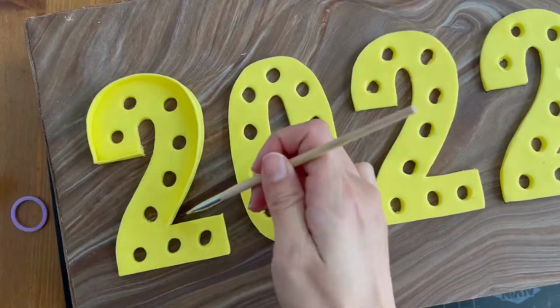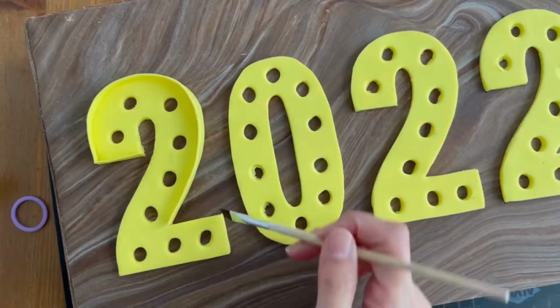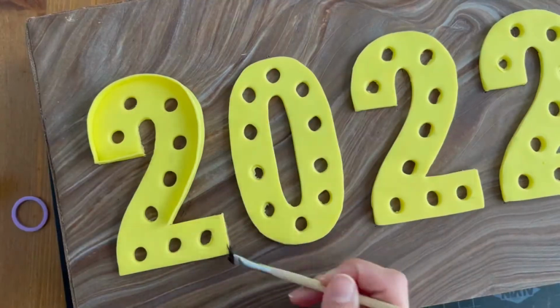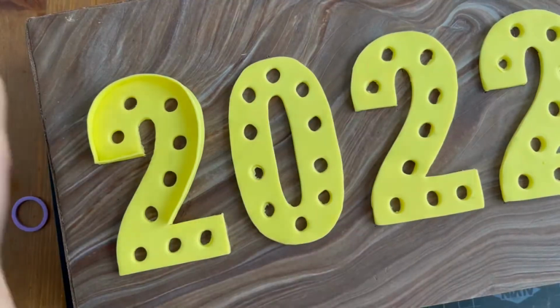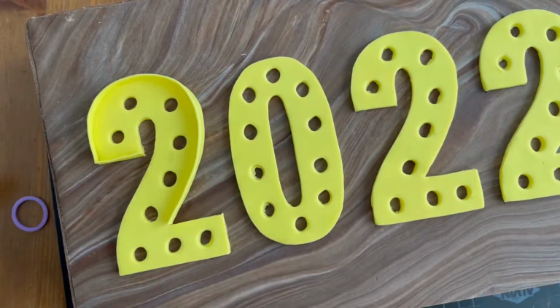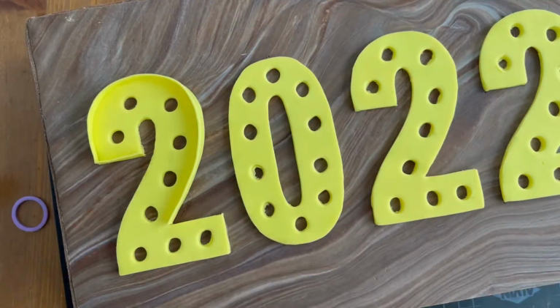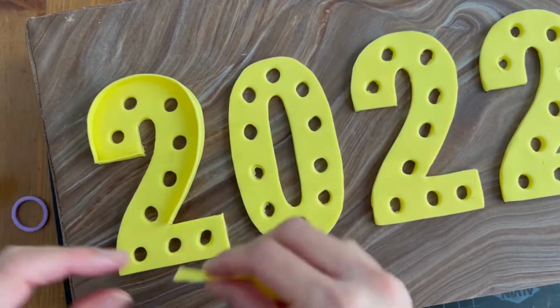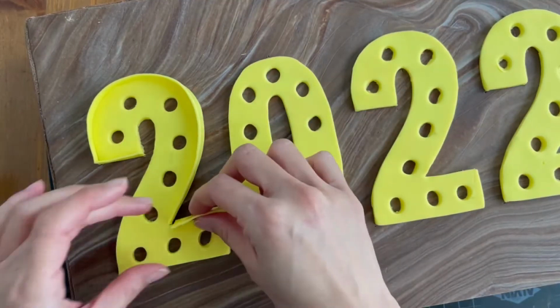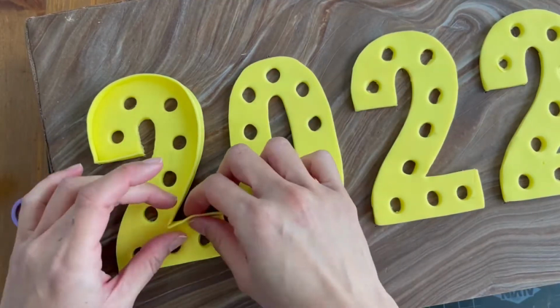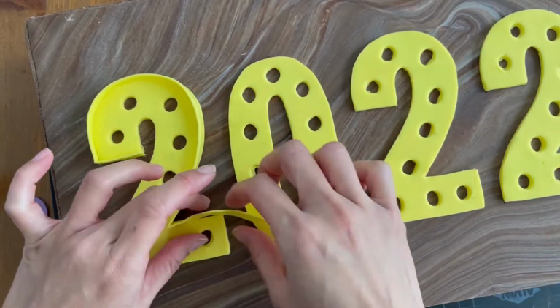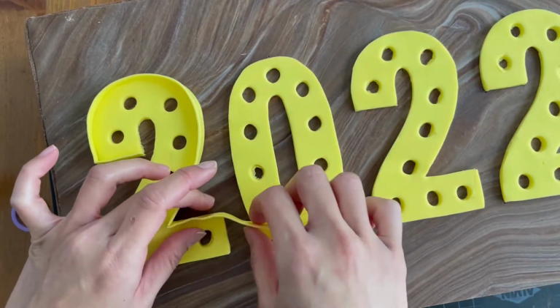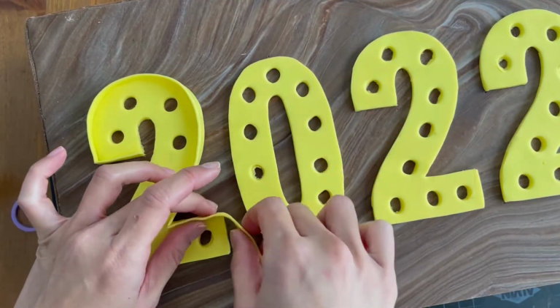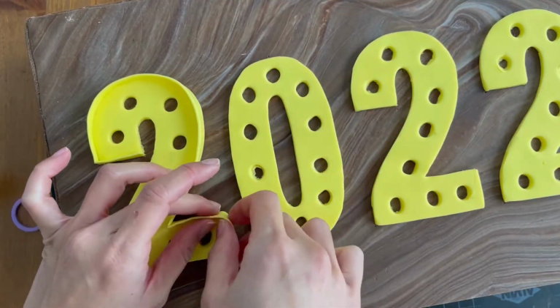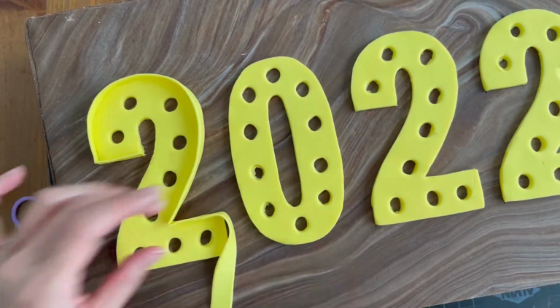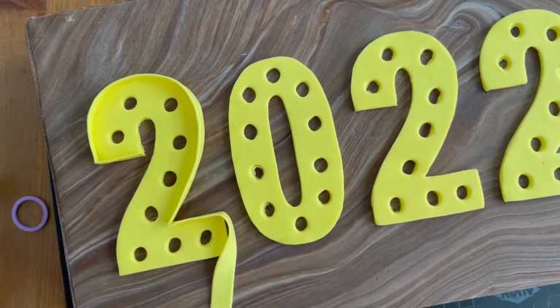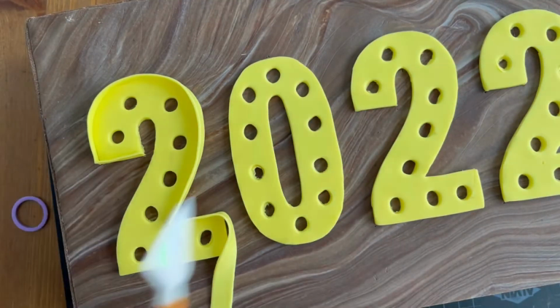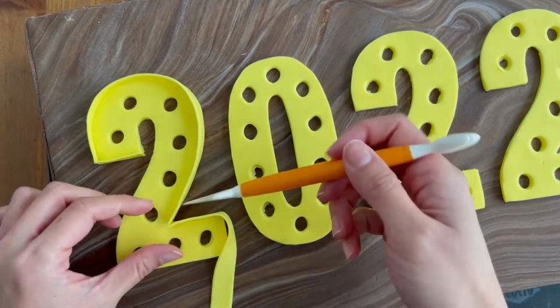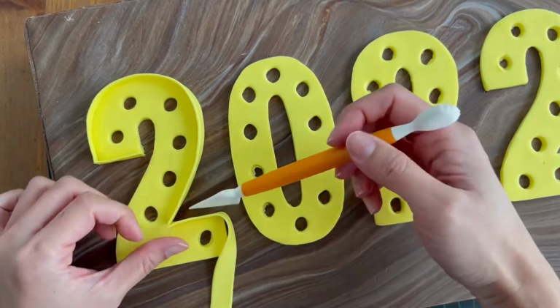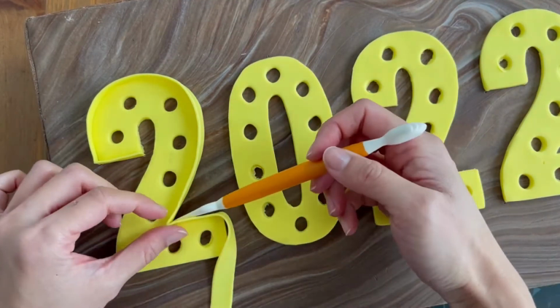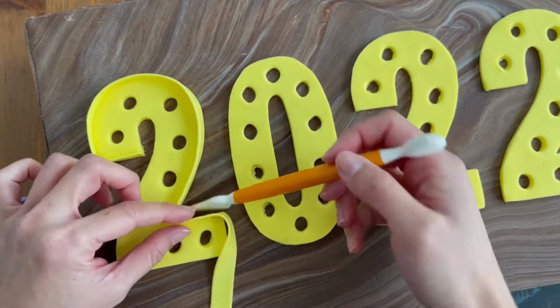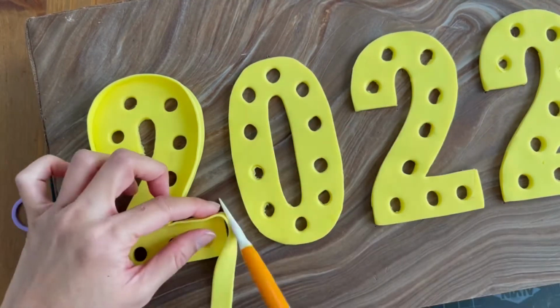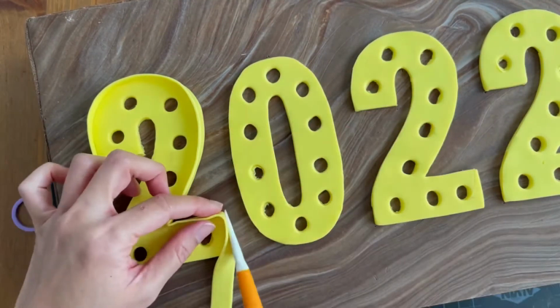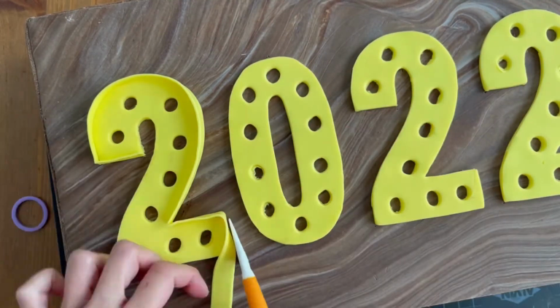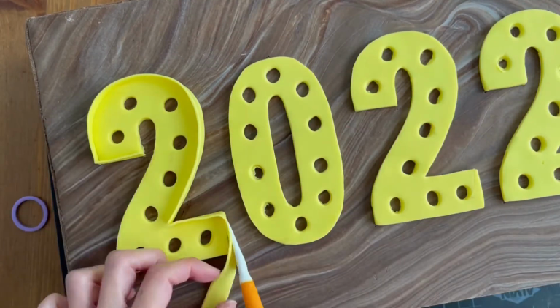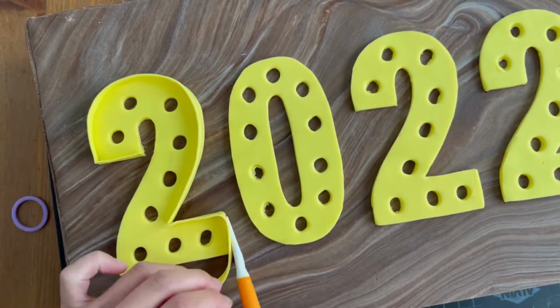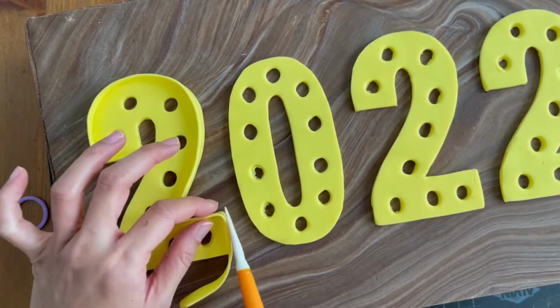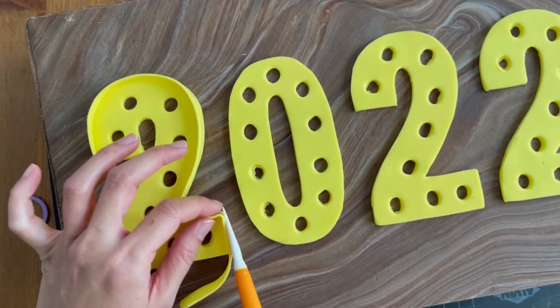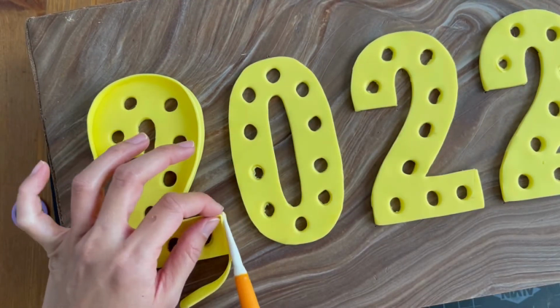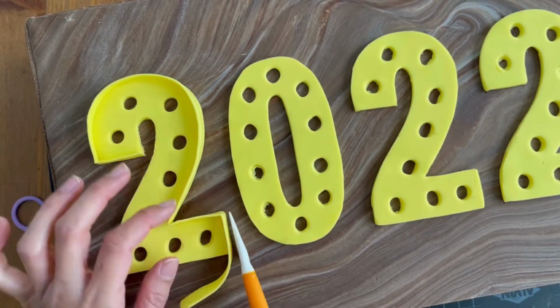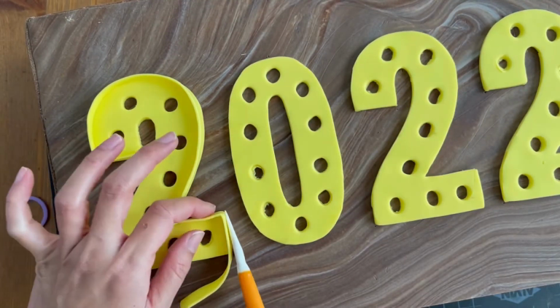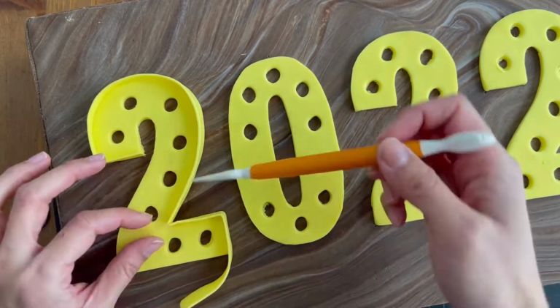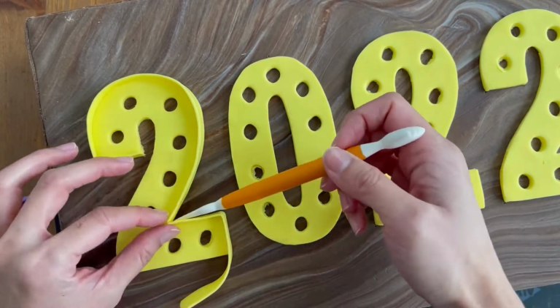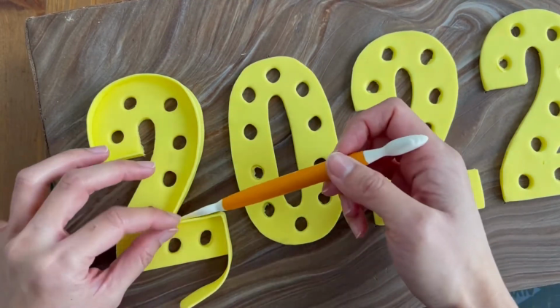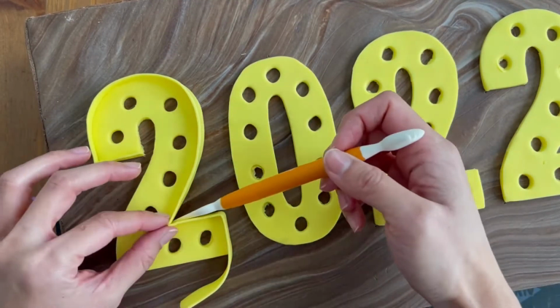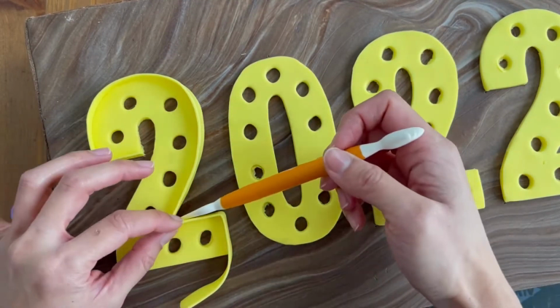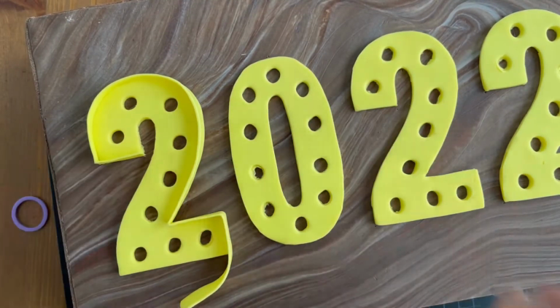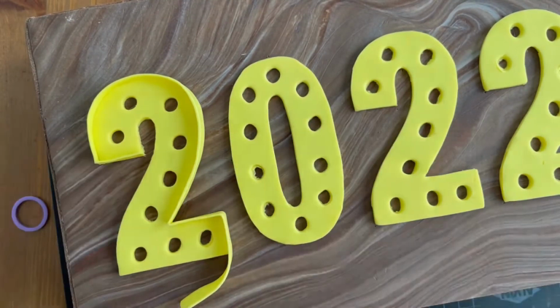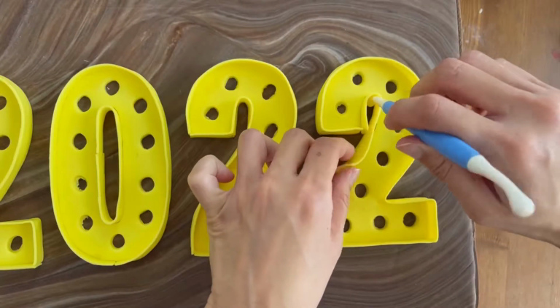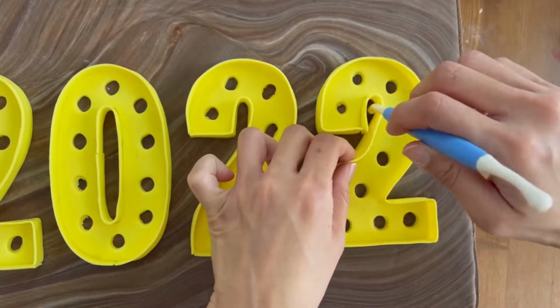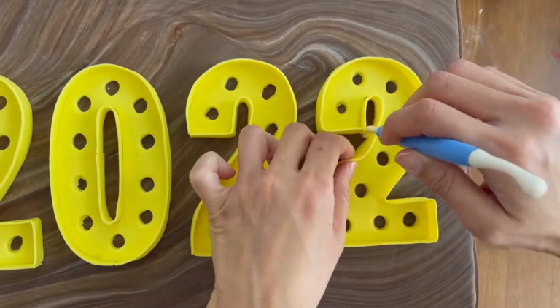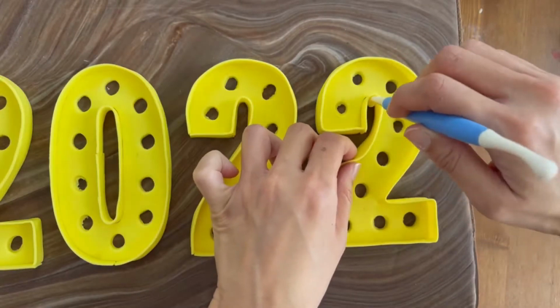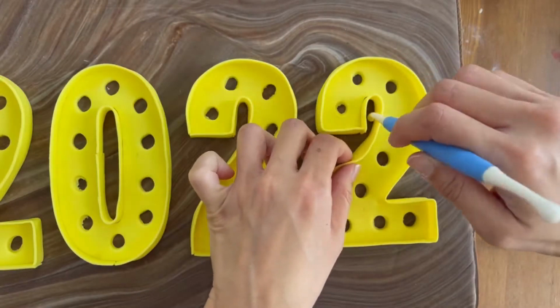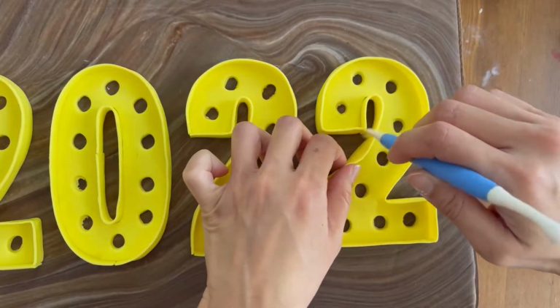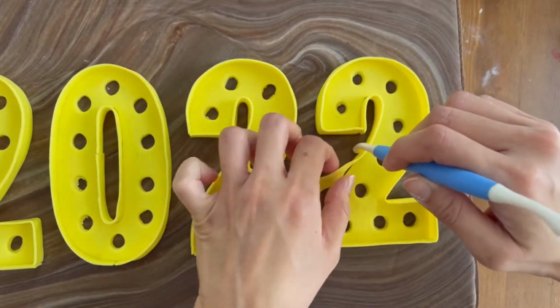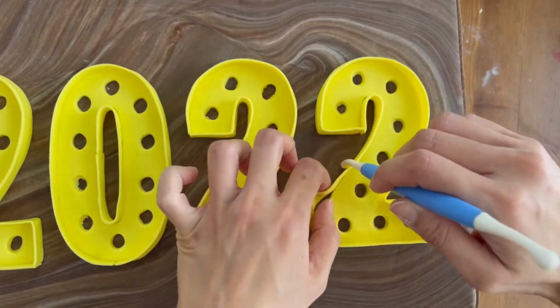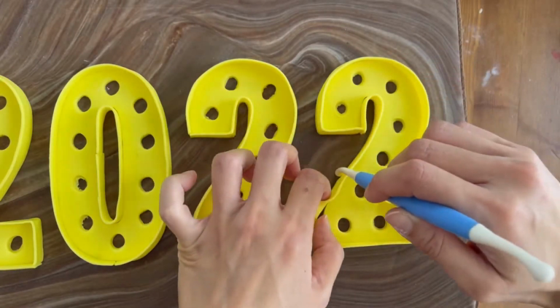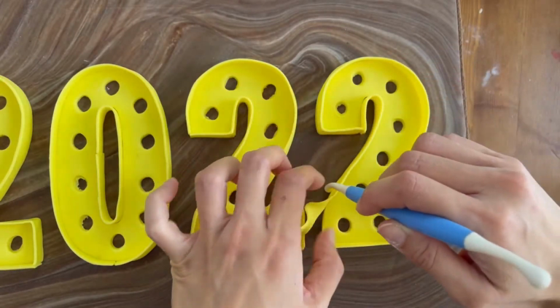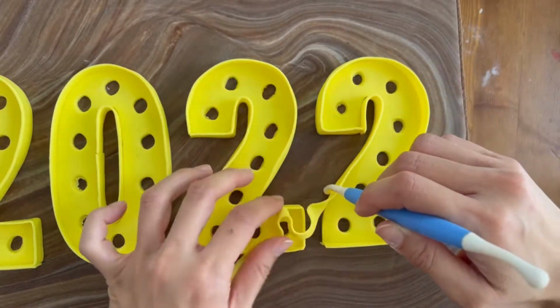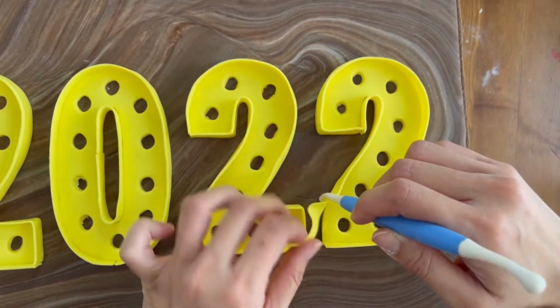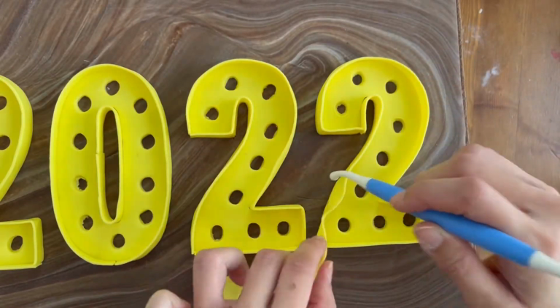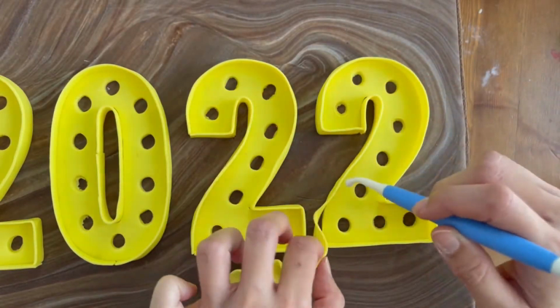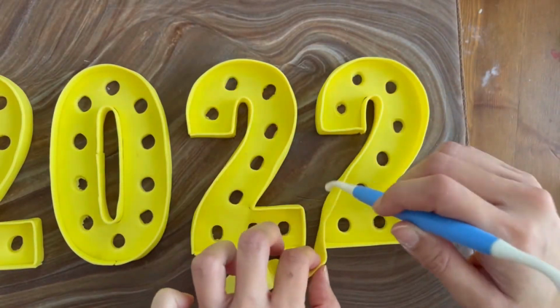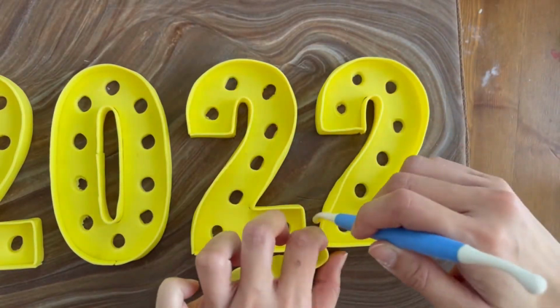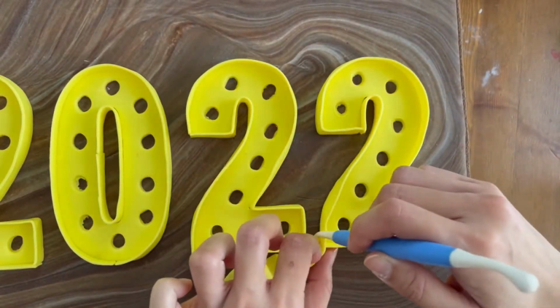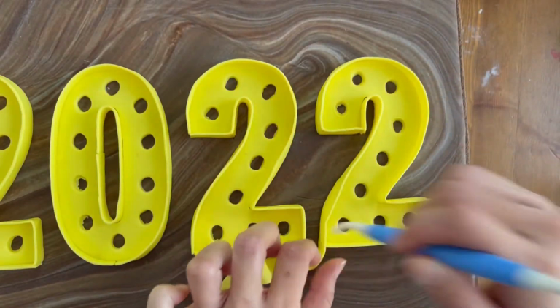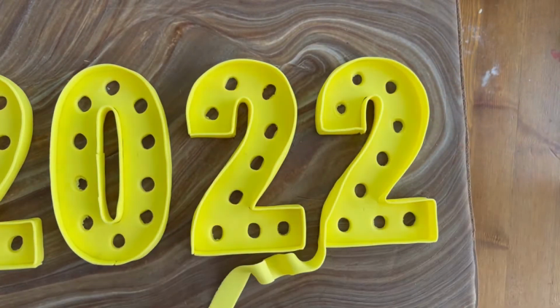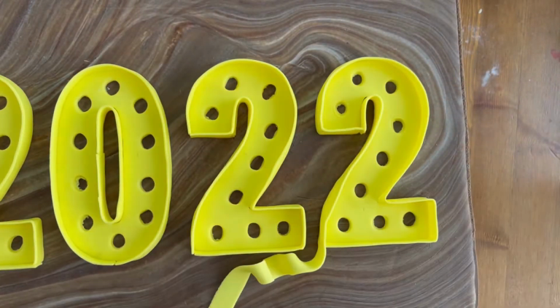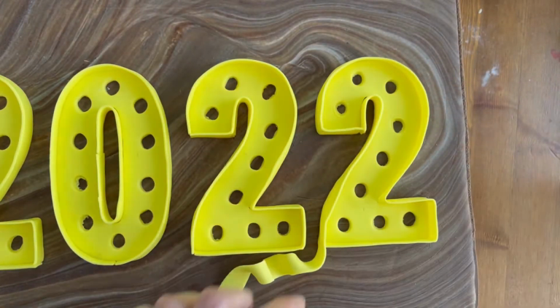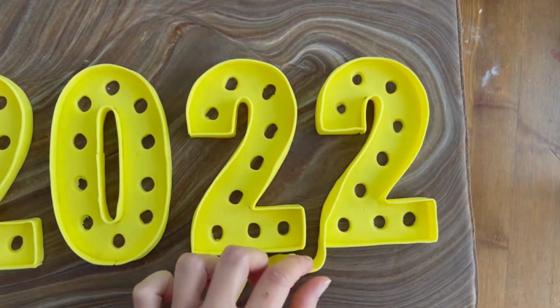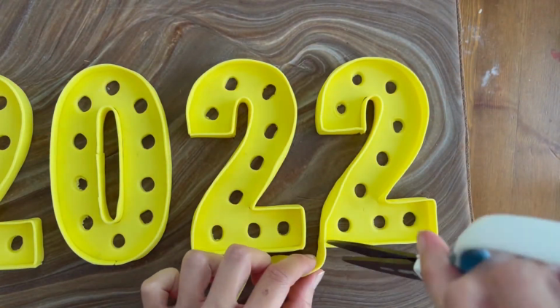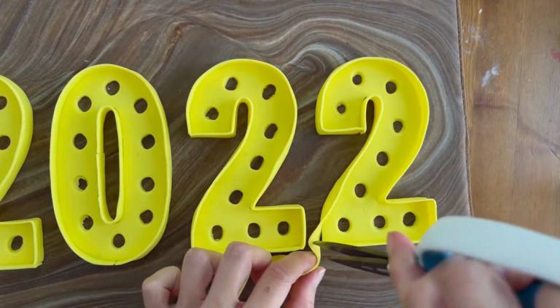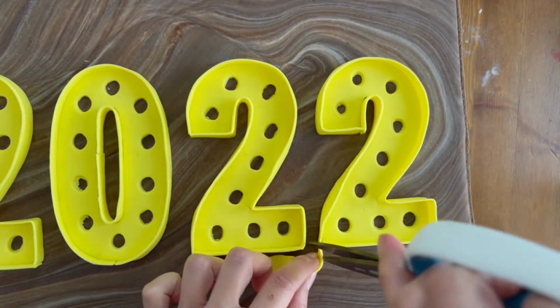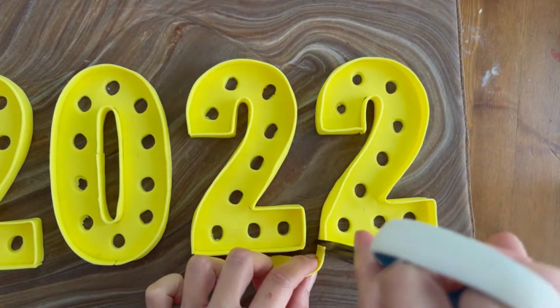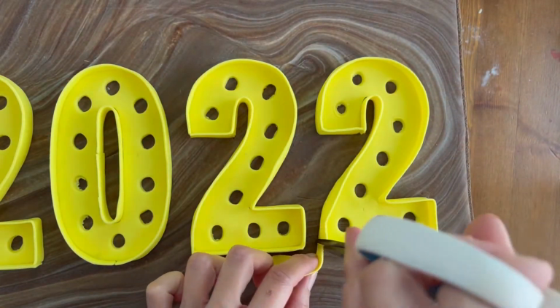Cut out thin strips of fondant for the walls. They're going to look the best if they're the same thickness and height. Brush on a little water and then wrap each number.